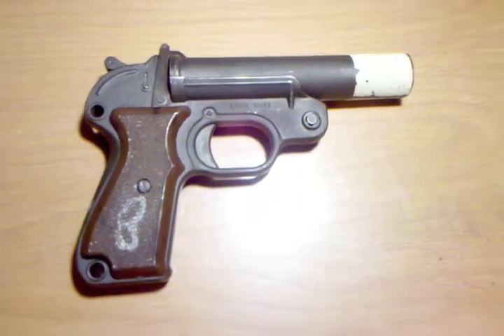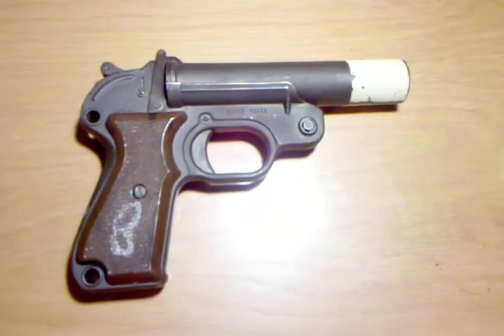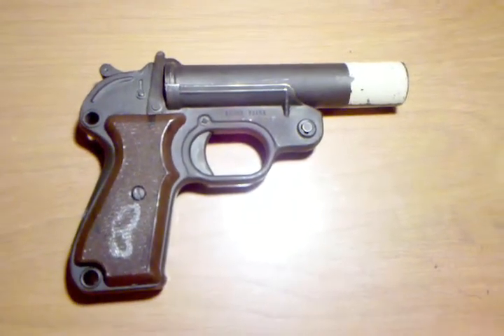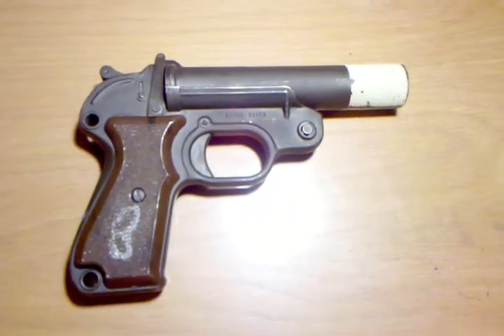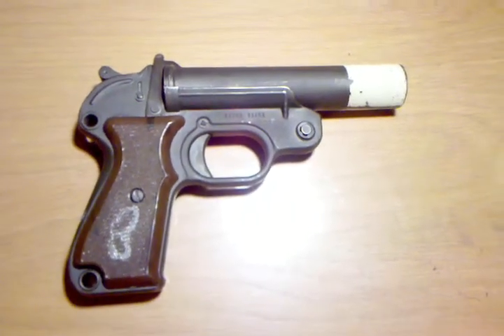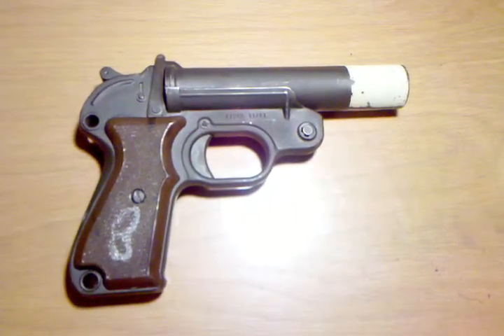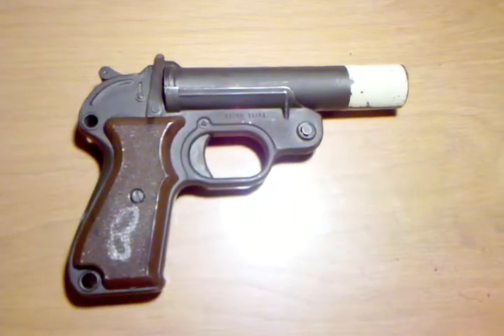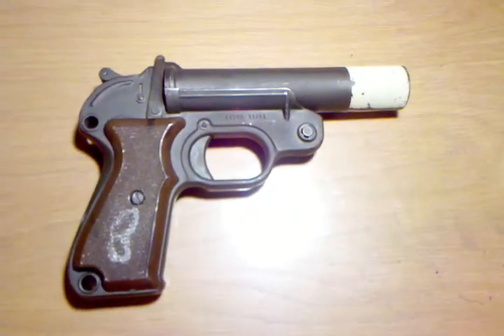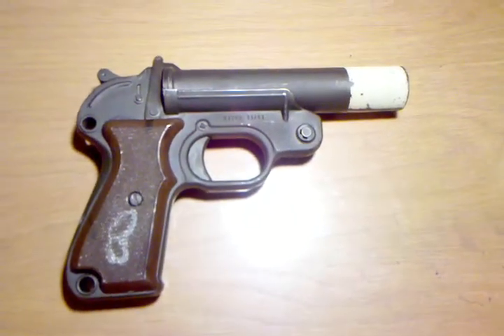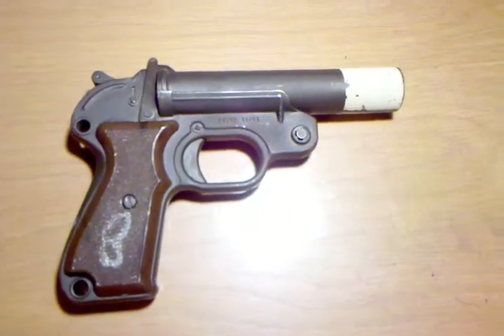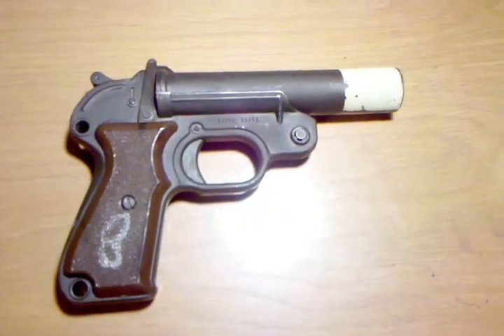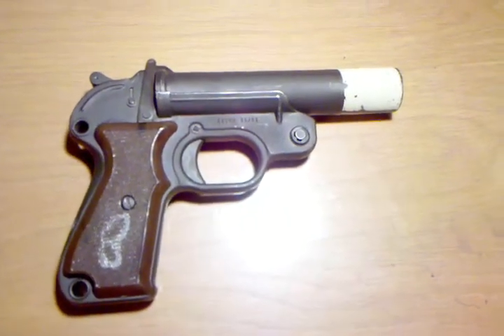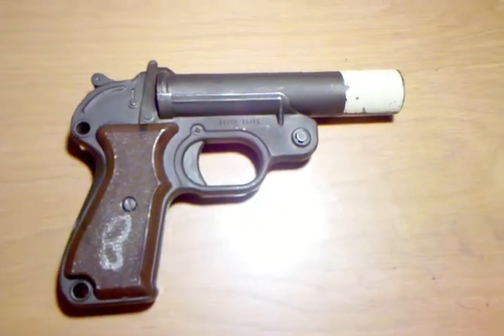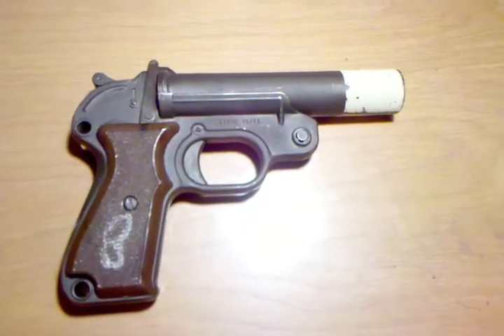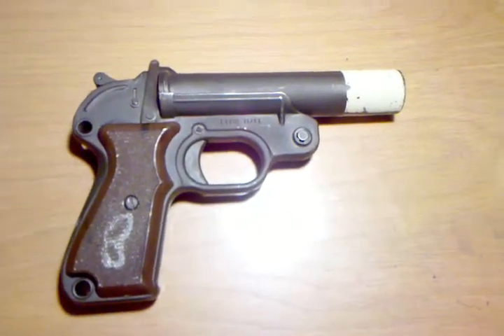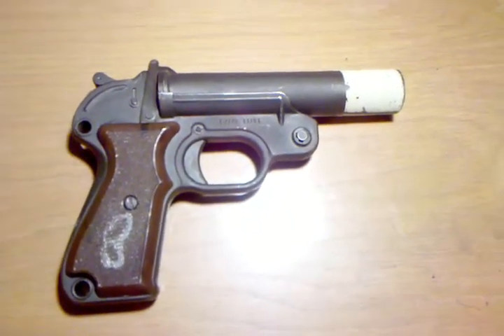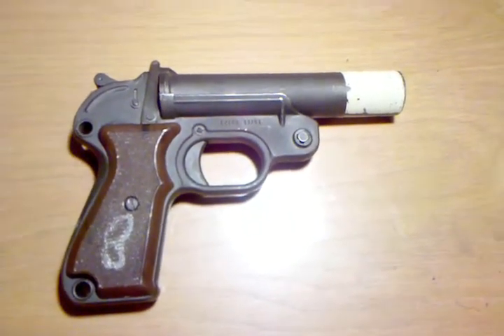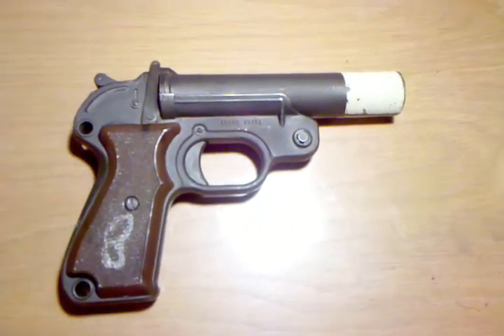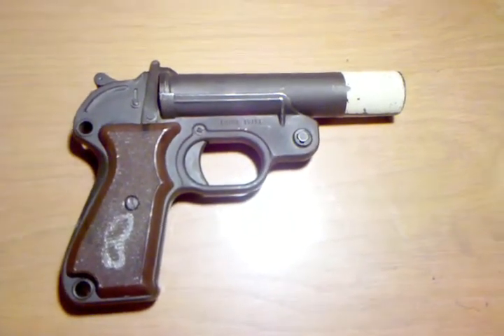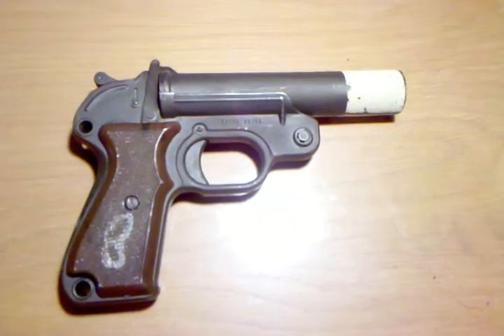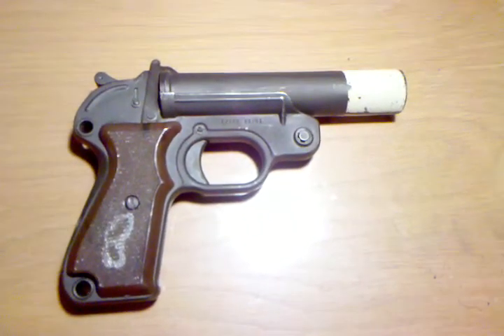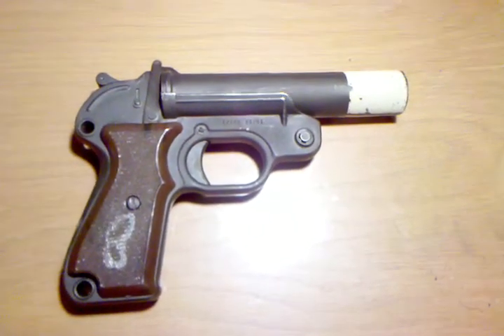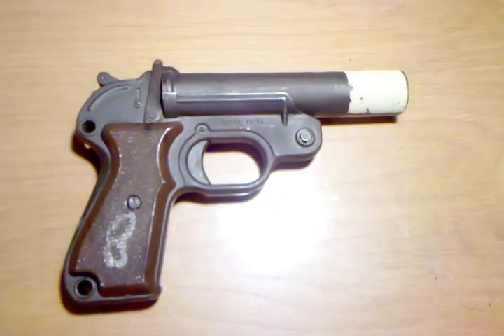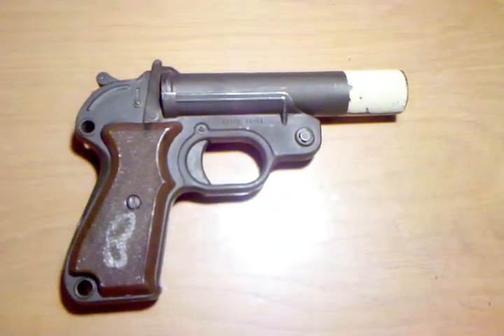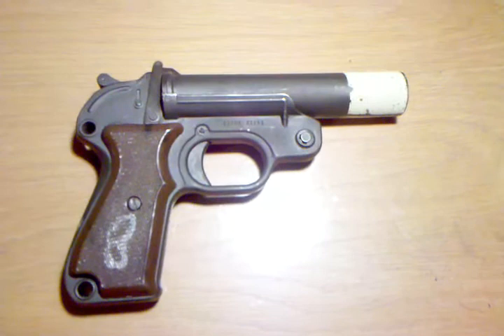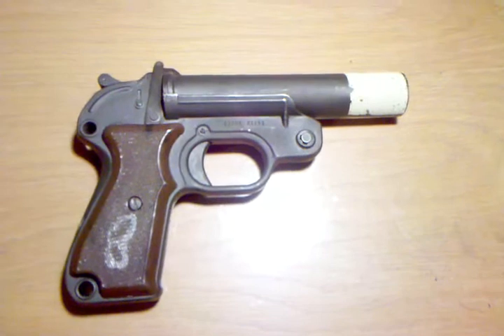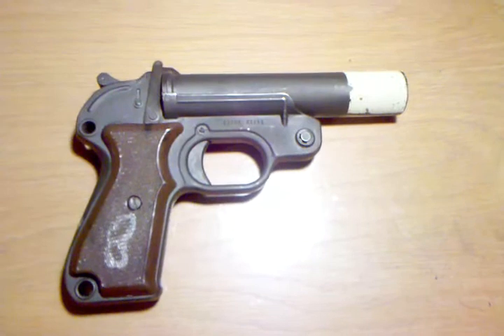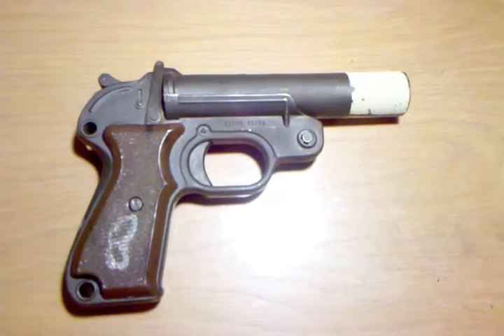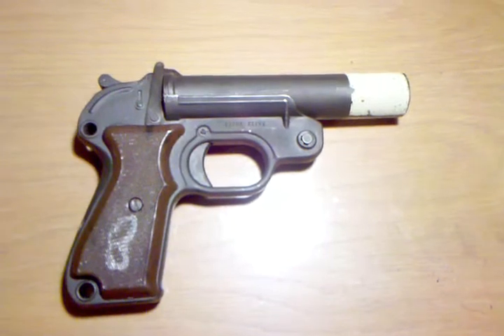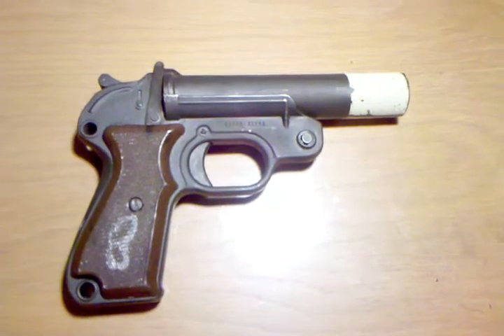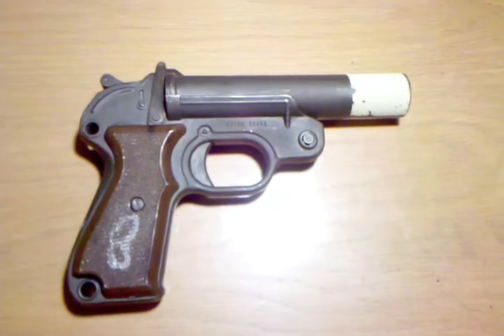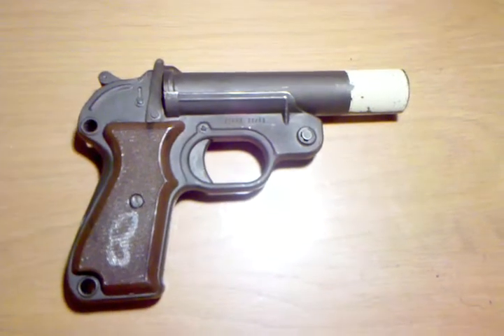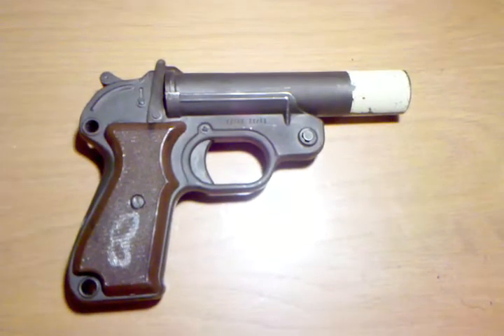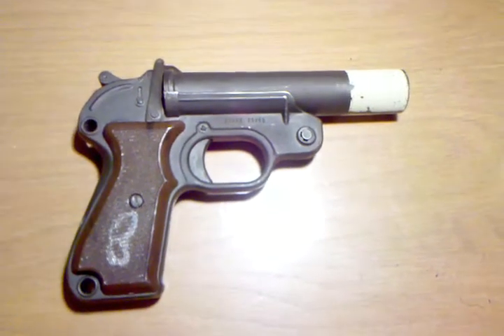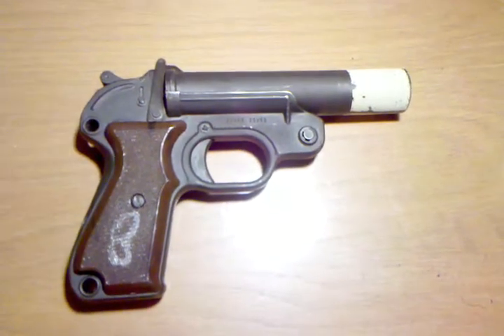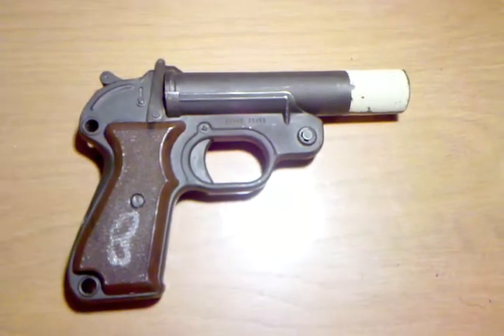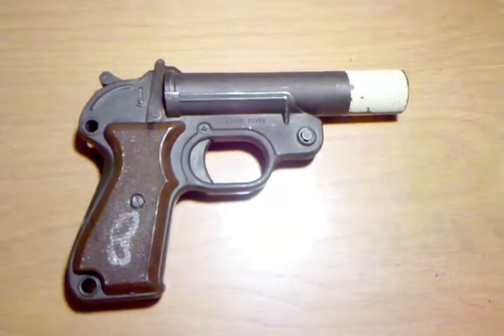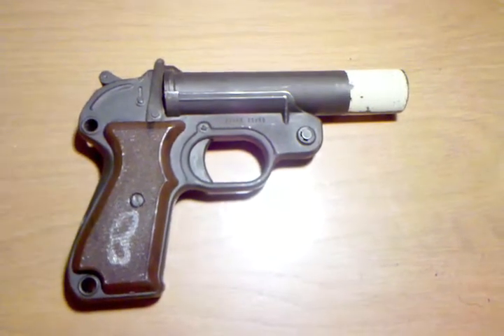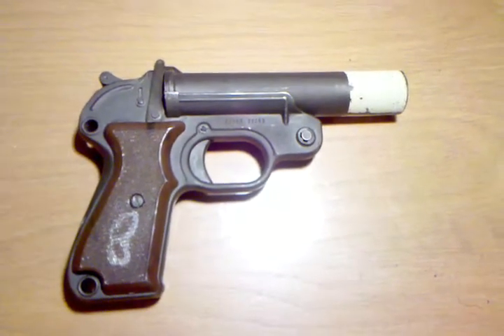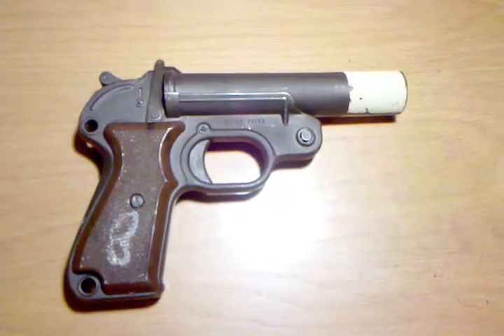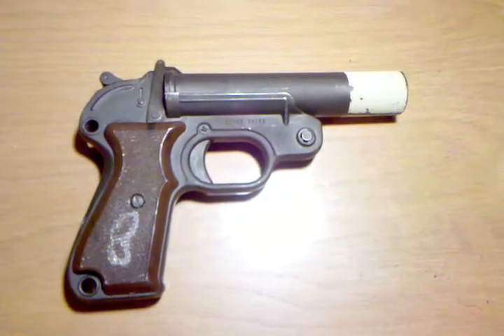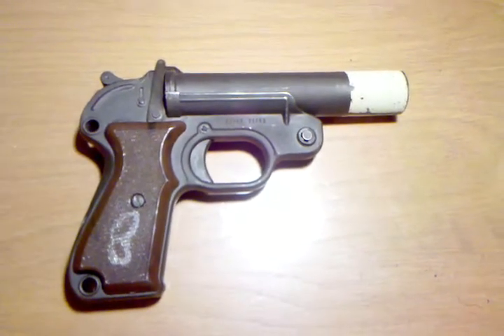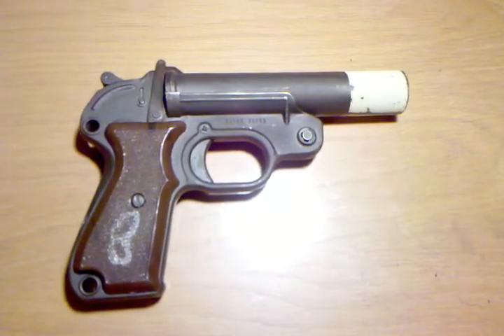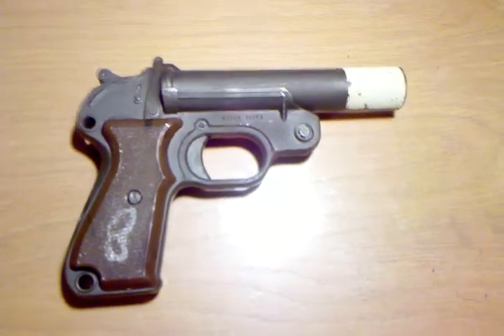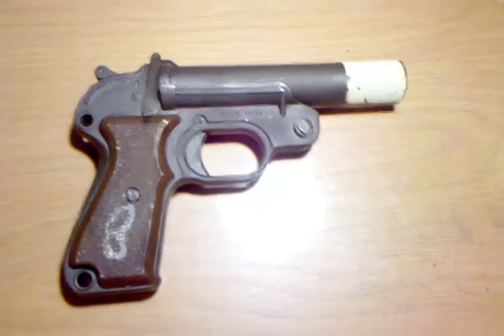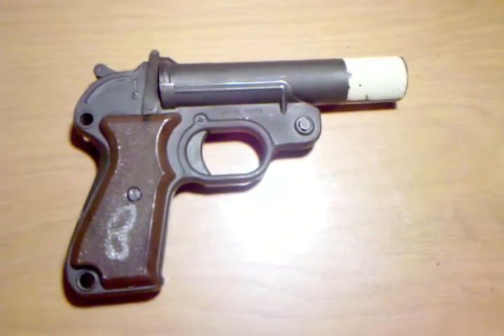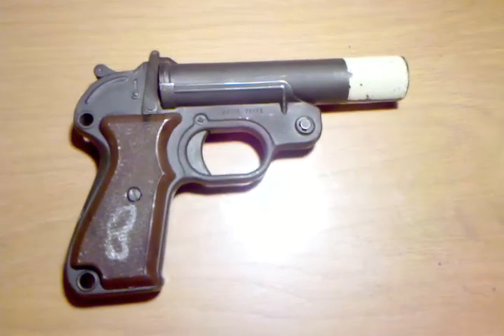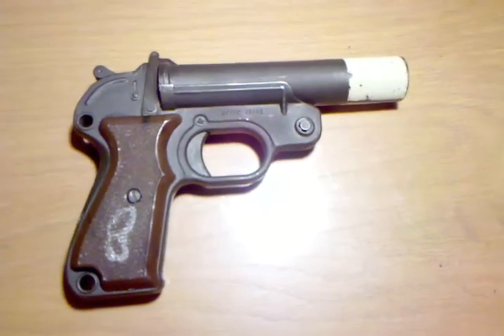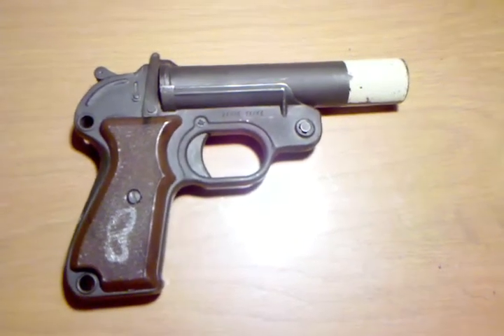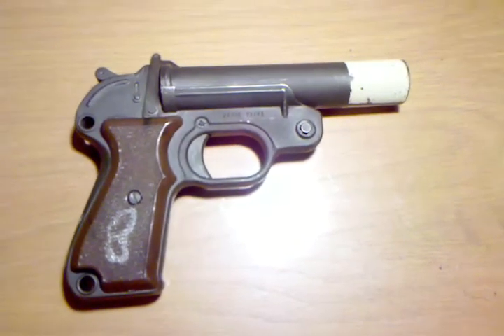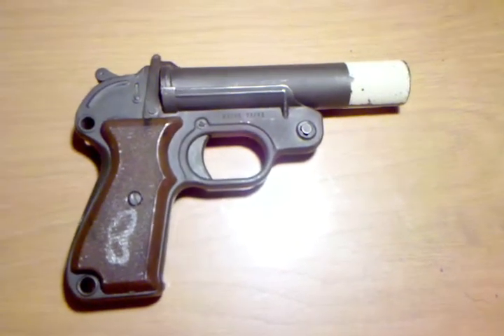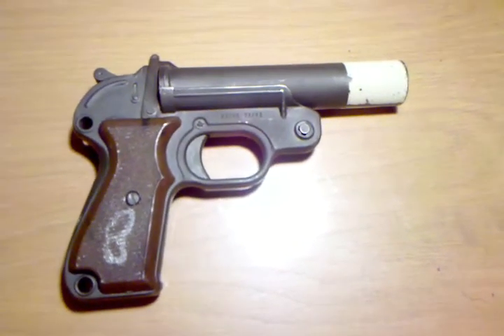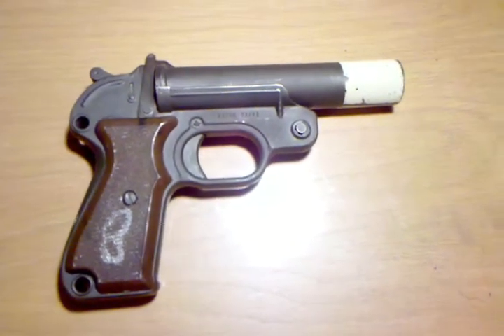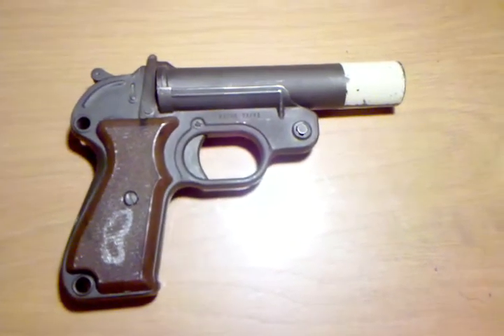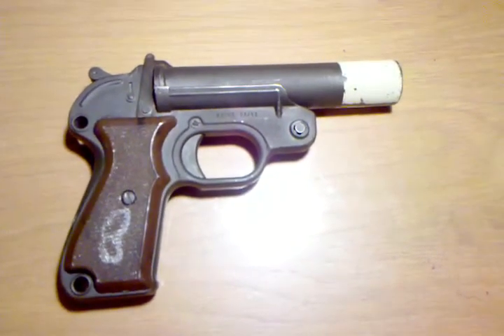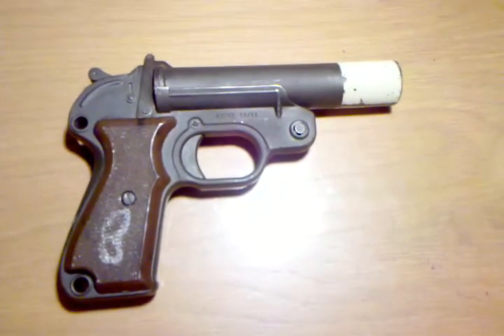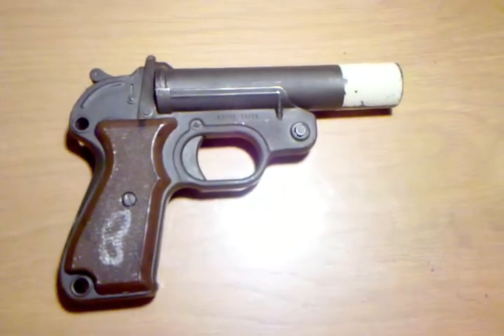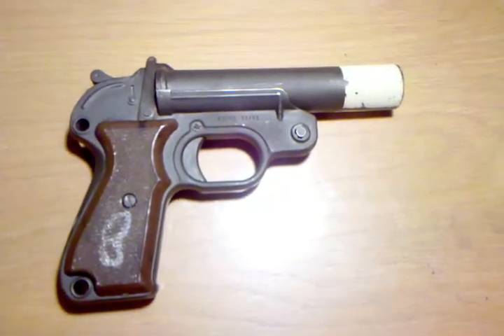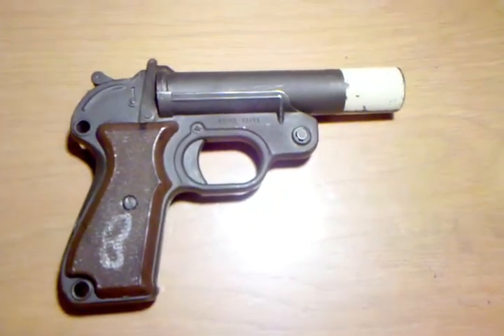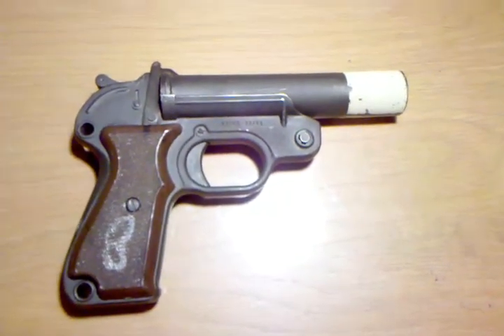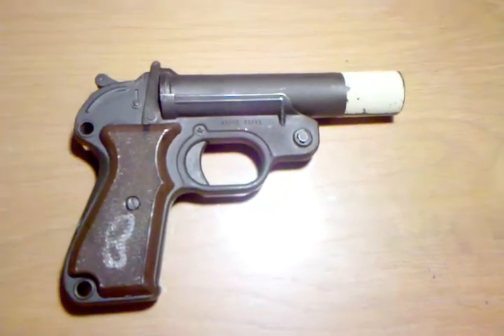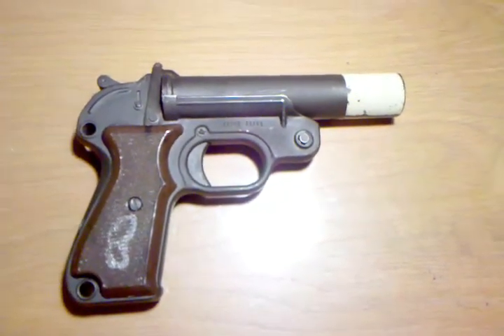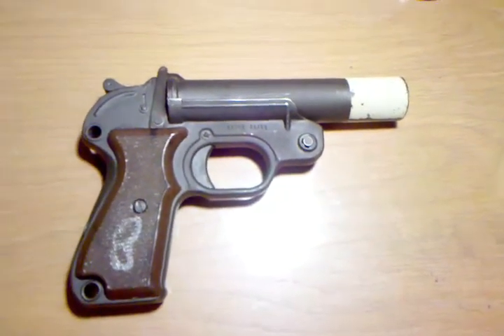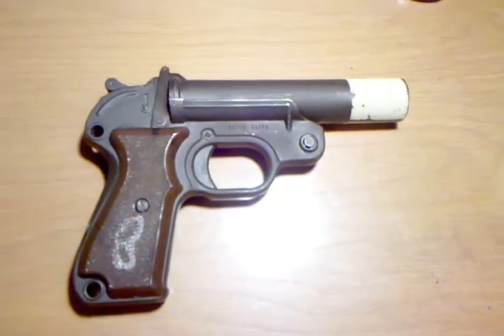Hey YouTube, this is the Angry Gun Nerd here. I'm just going to do a really quick video about a flare gun that I got in the mail today.